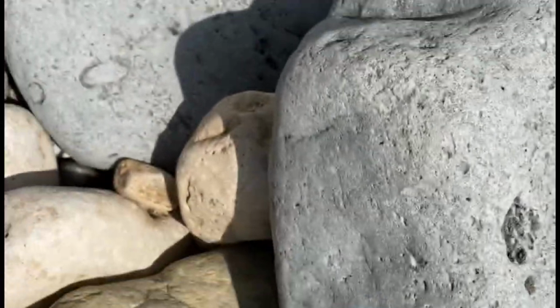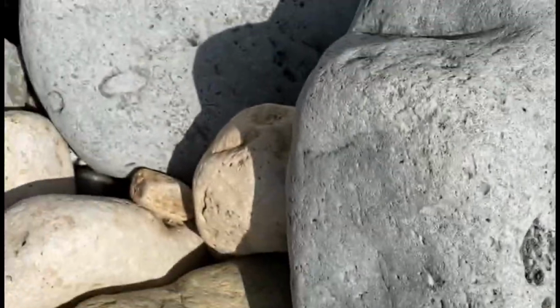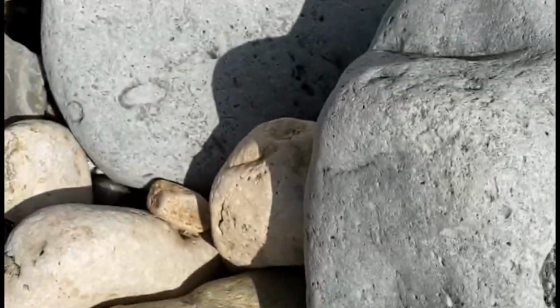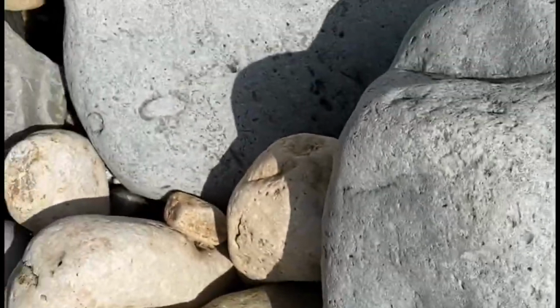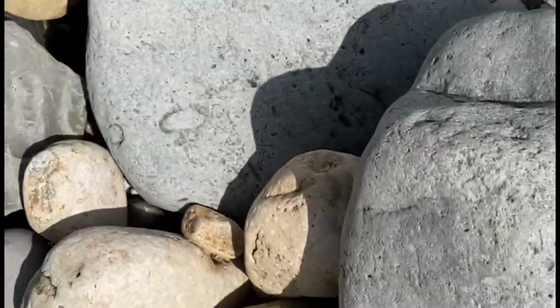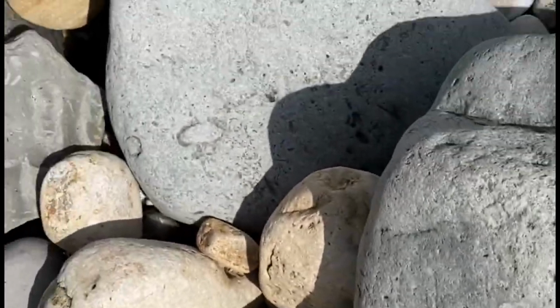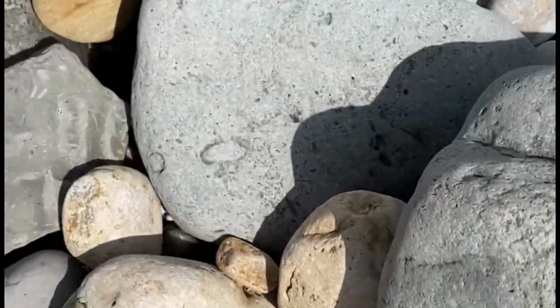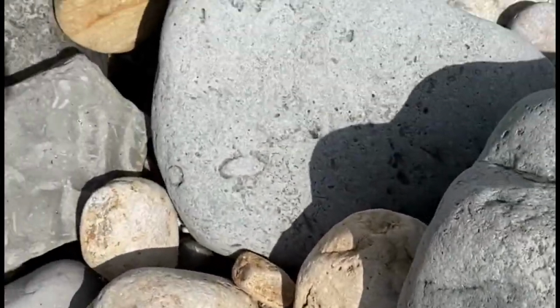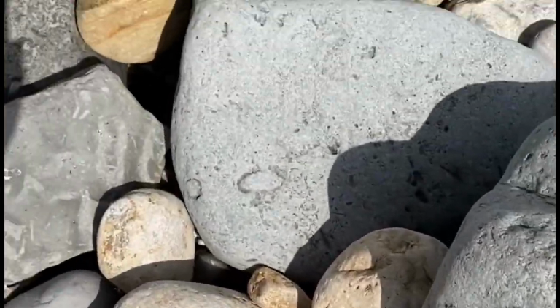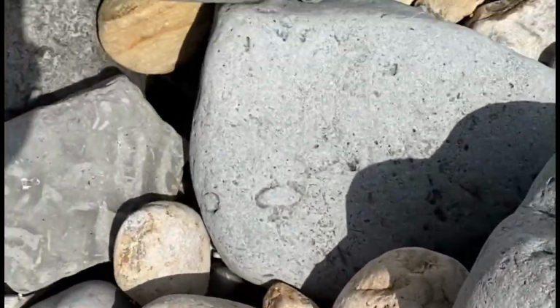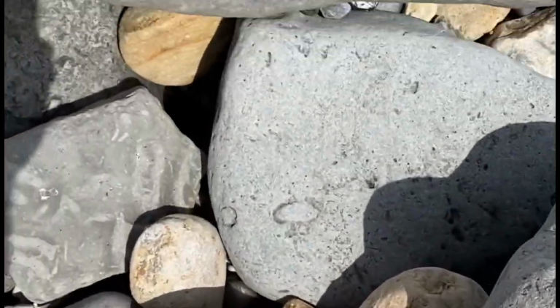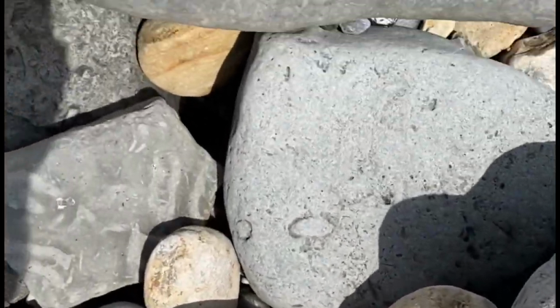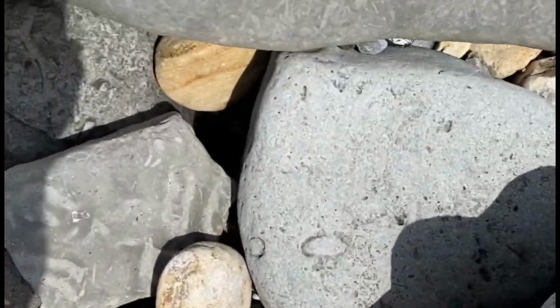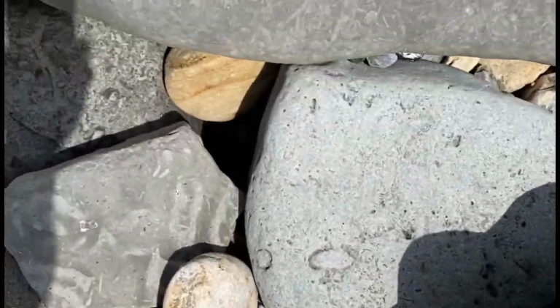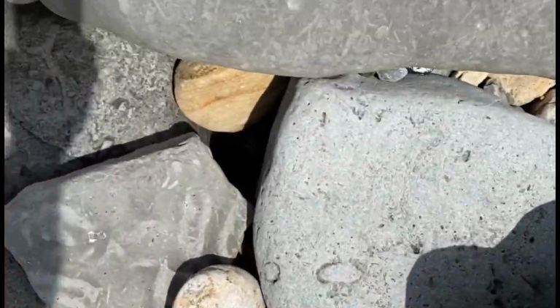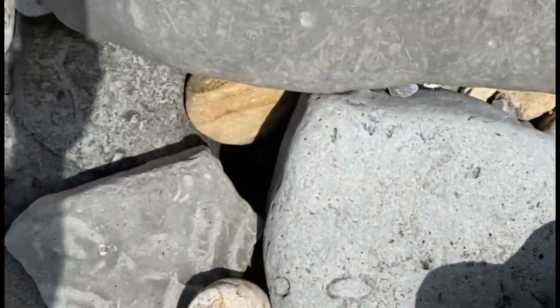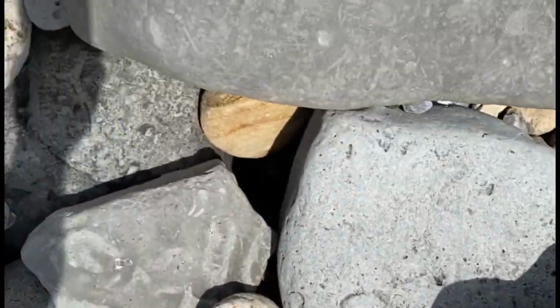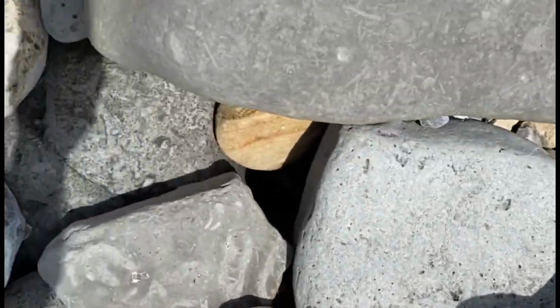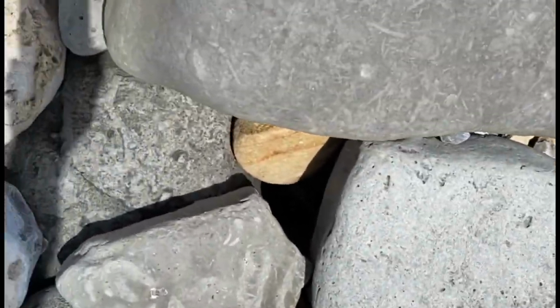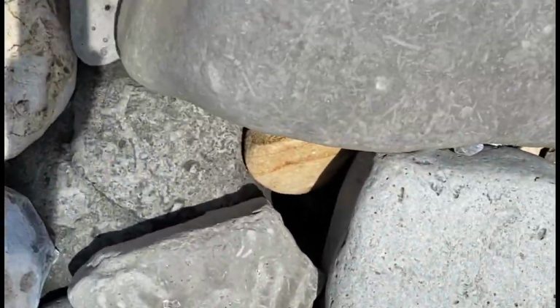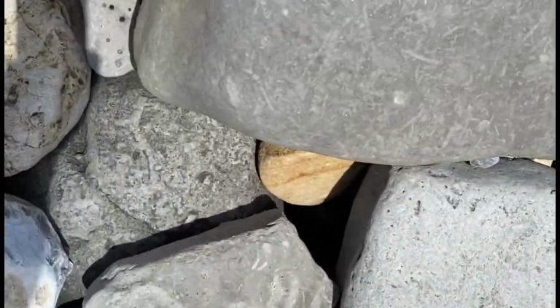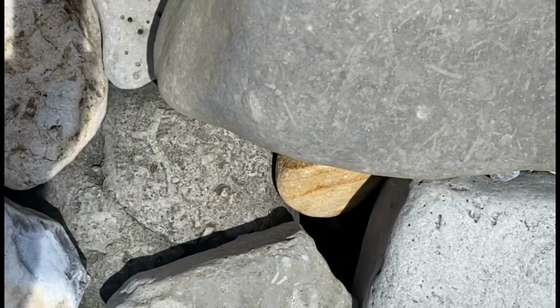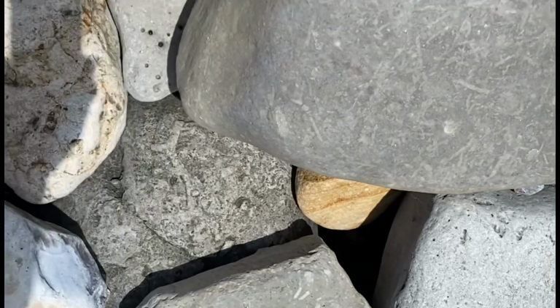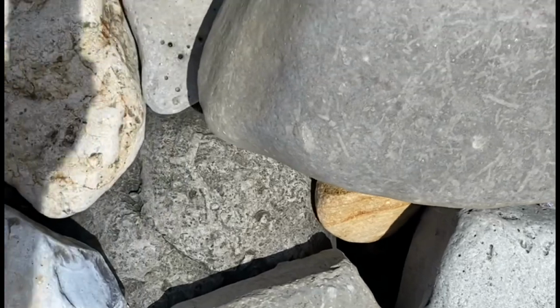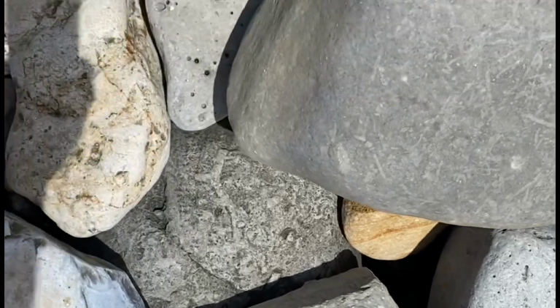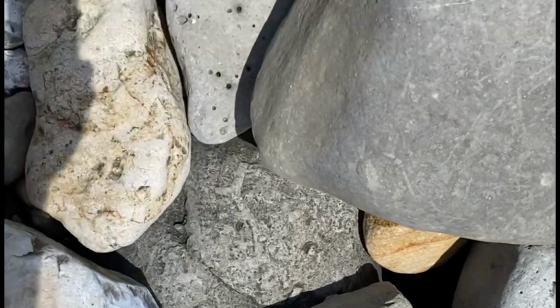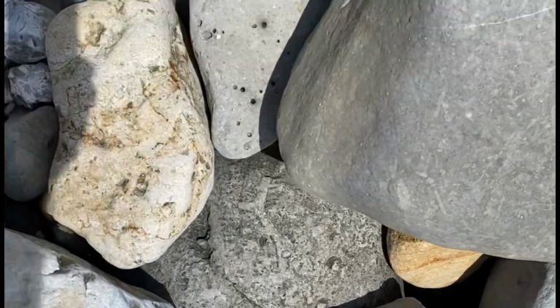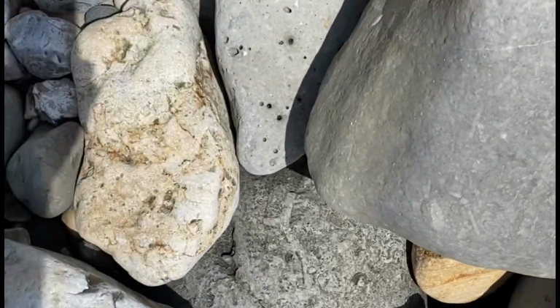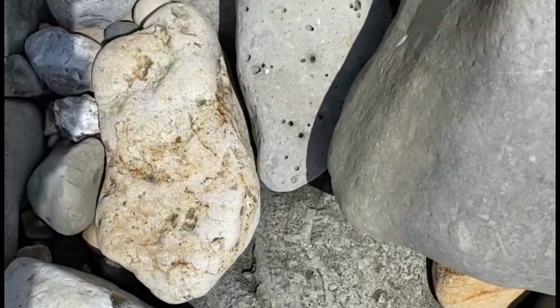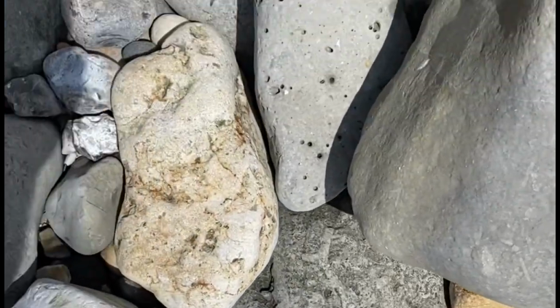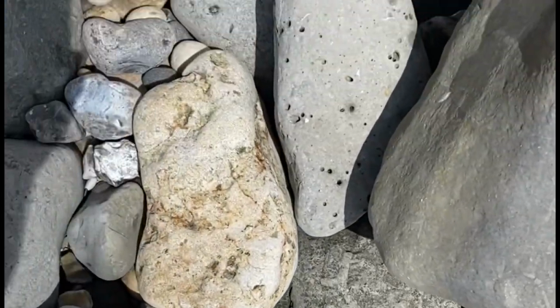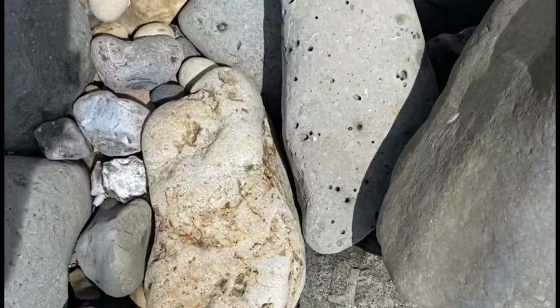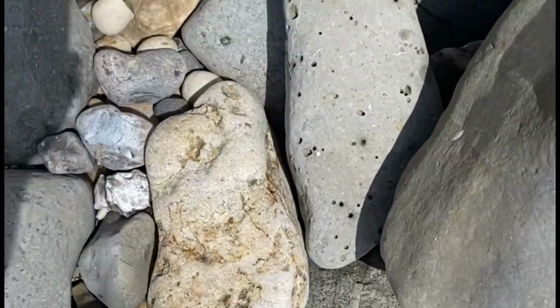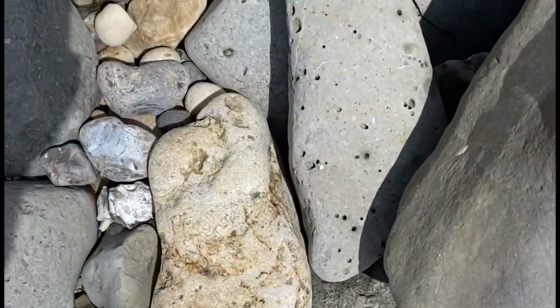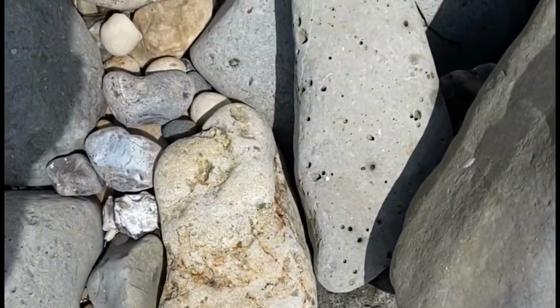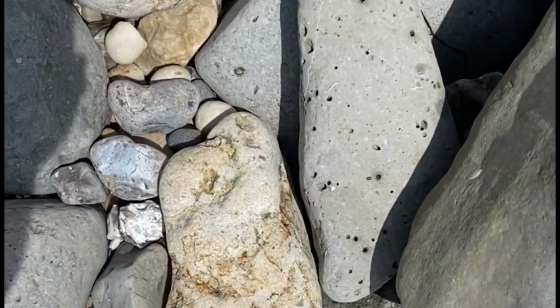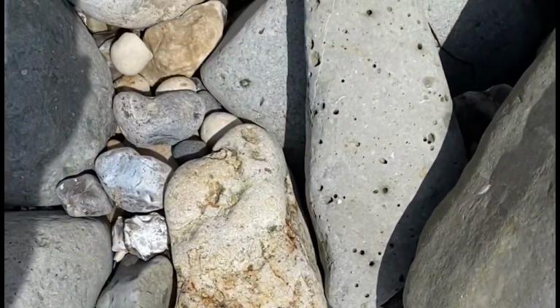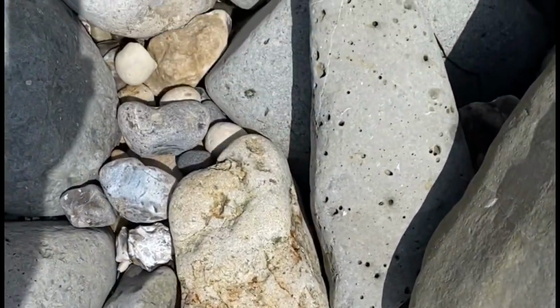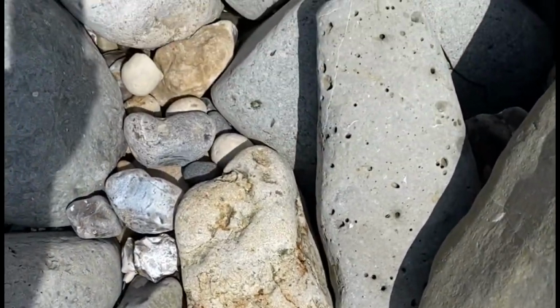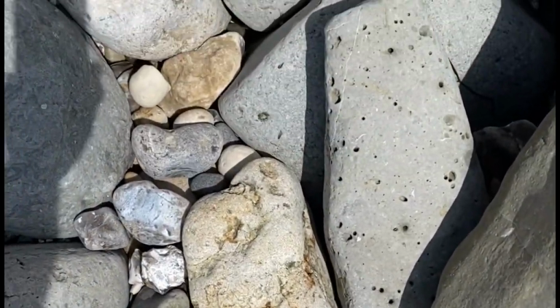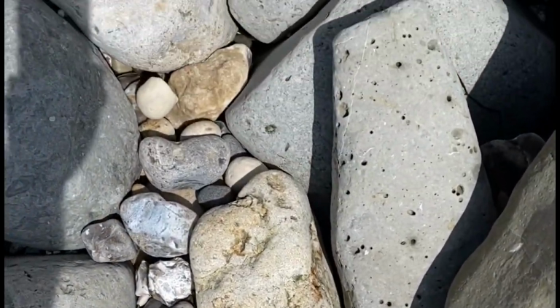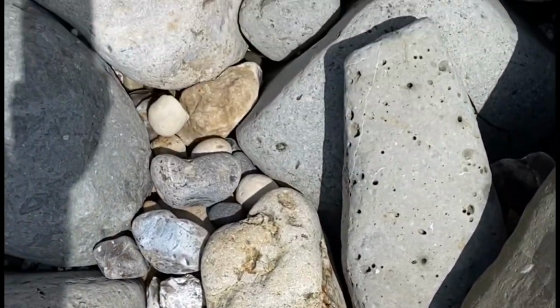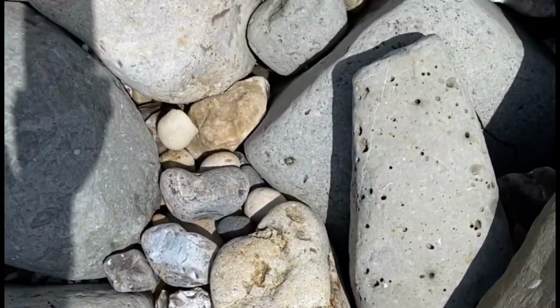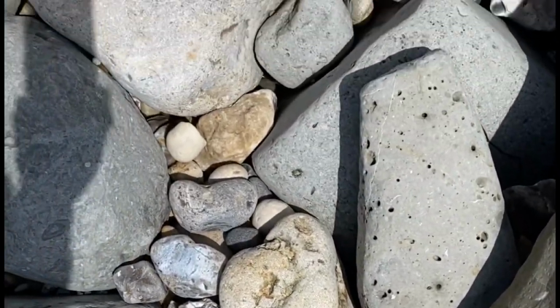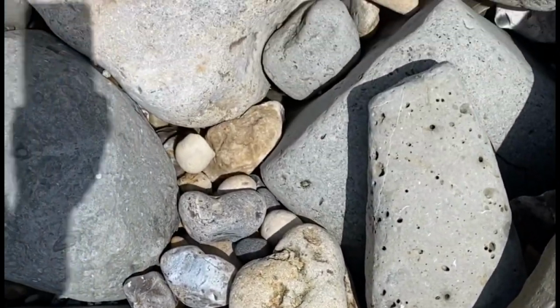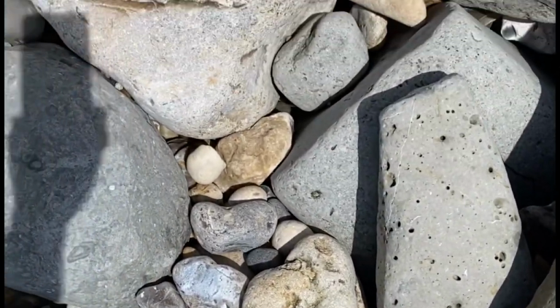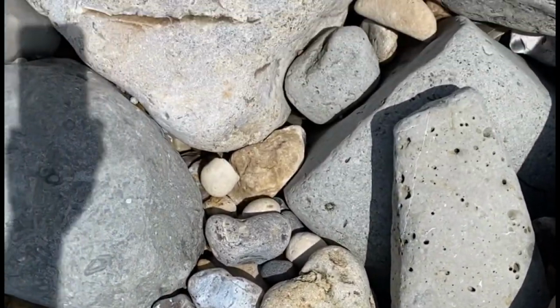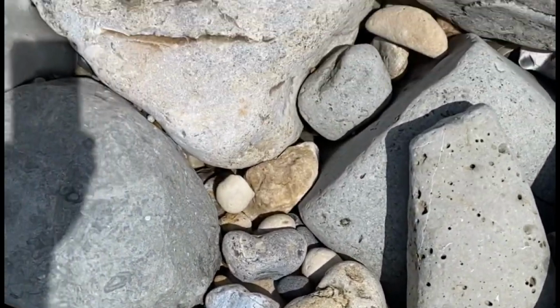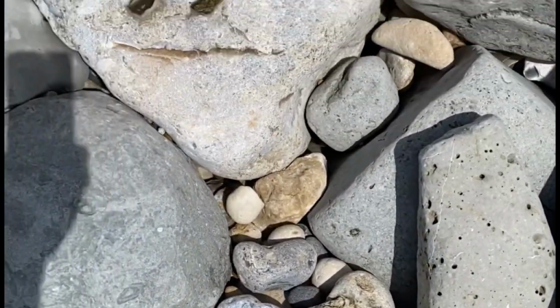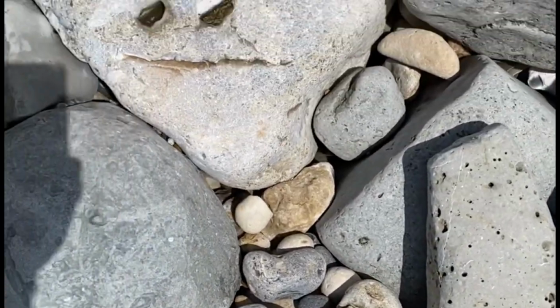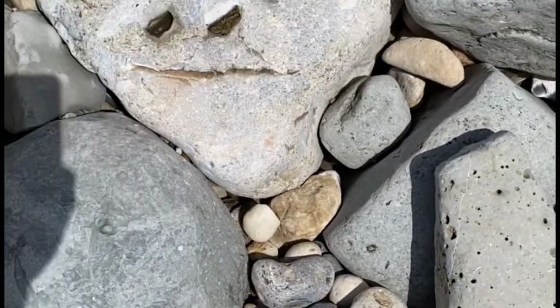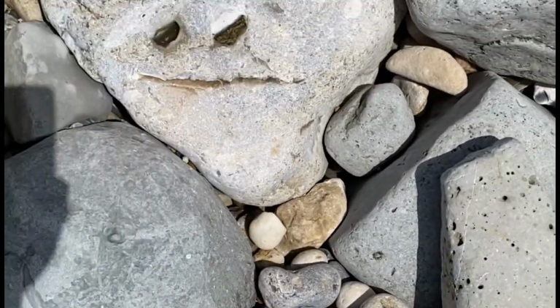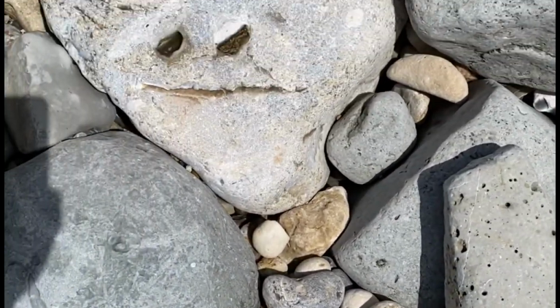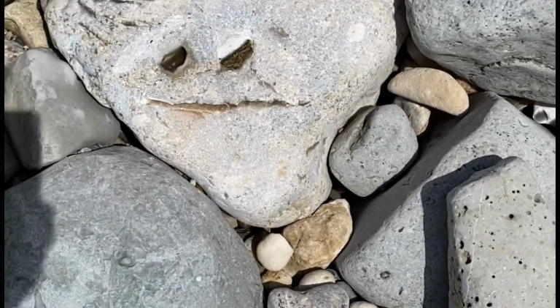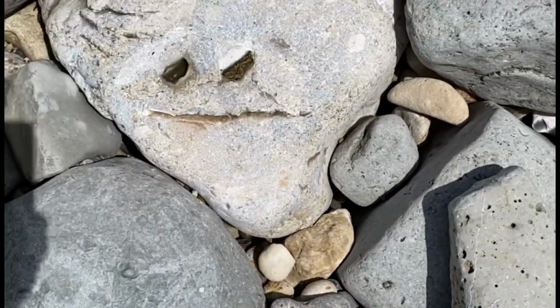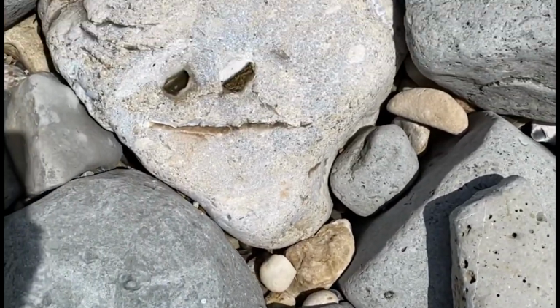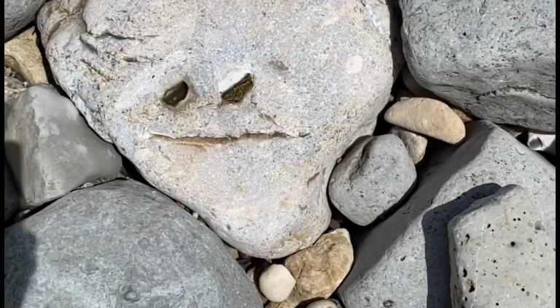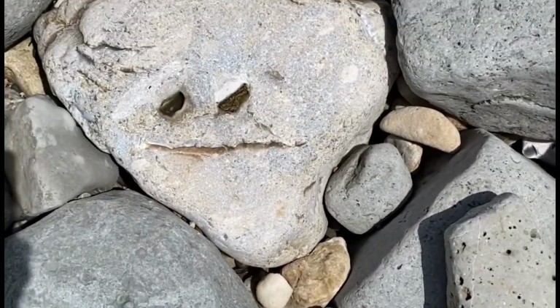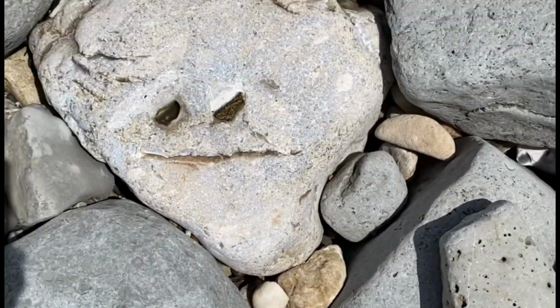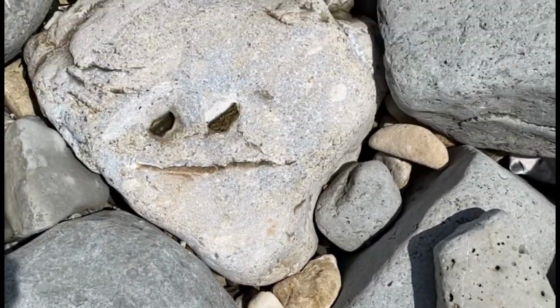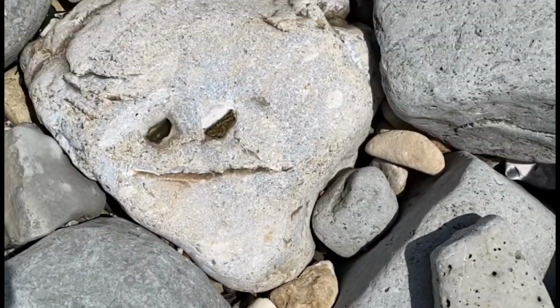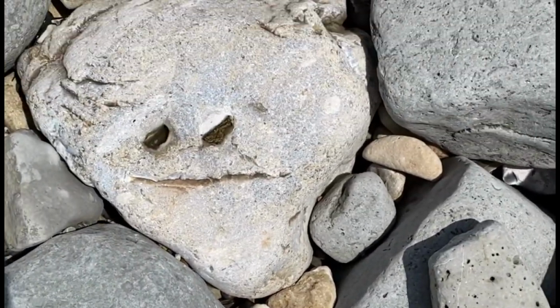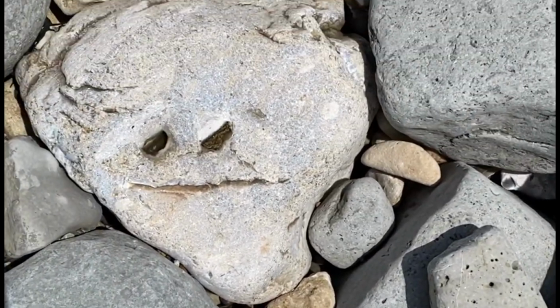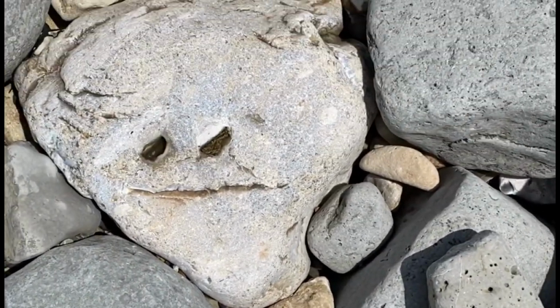And here on the beach, just up ahead — looks like a bit of a stone face.